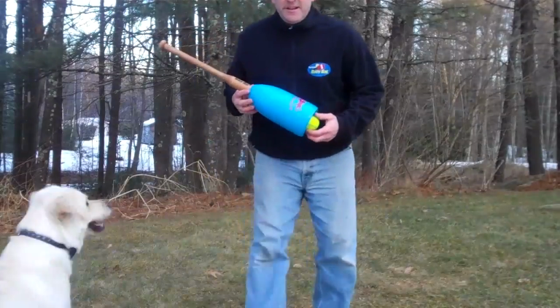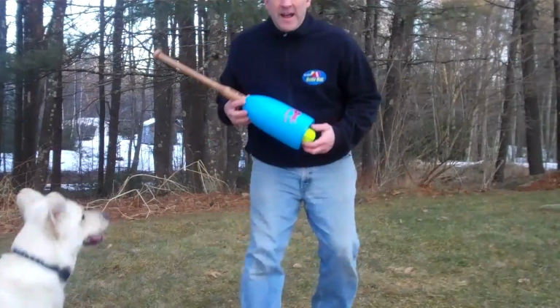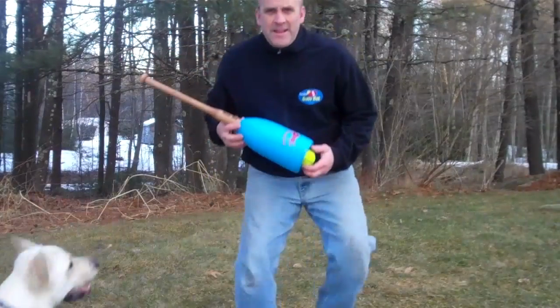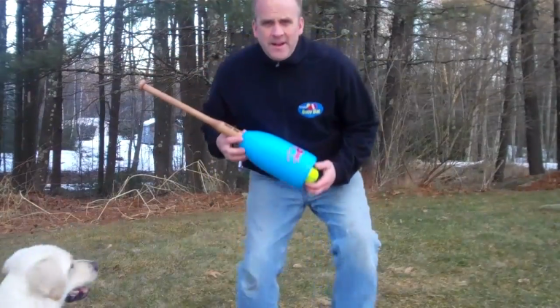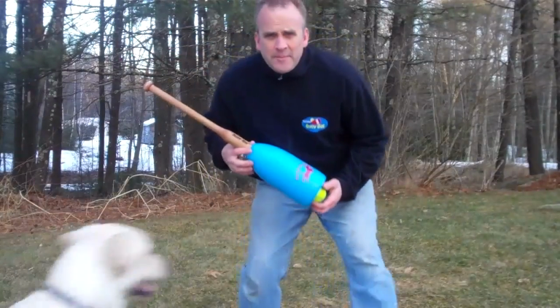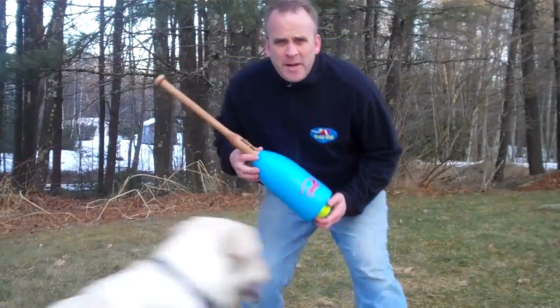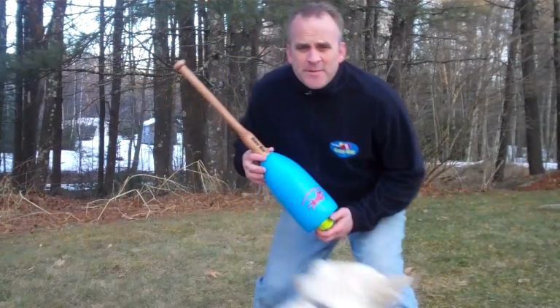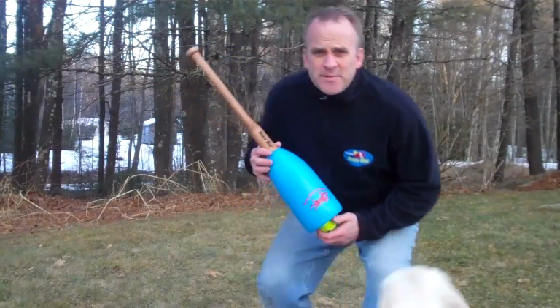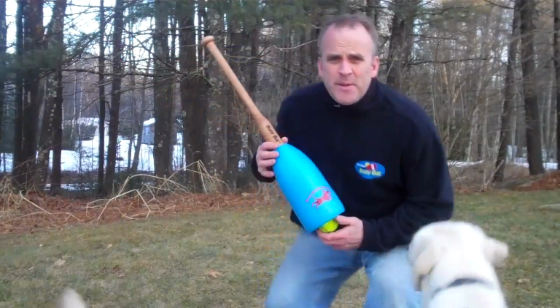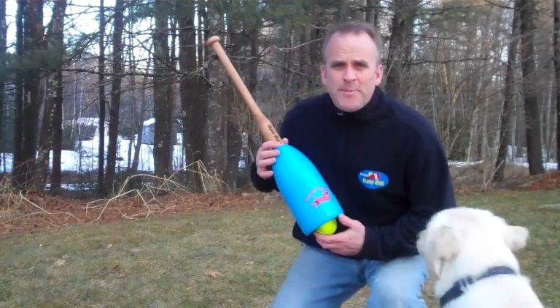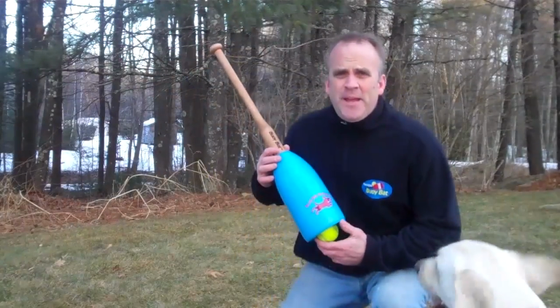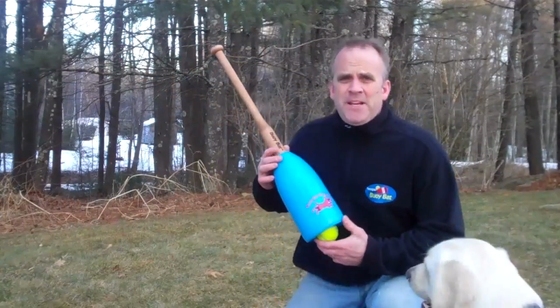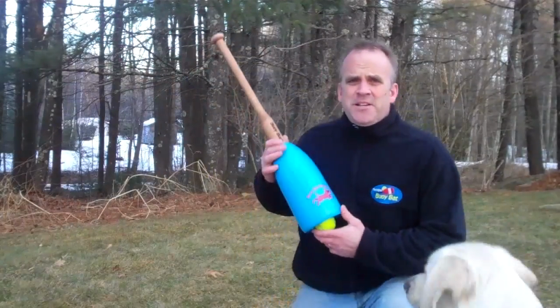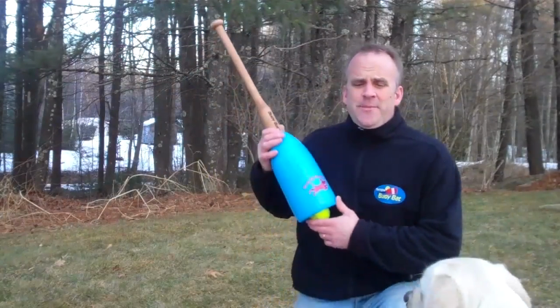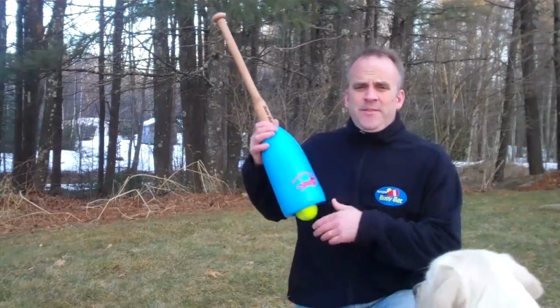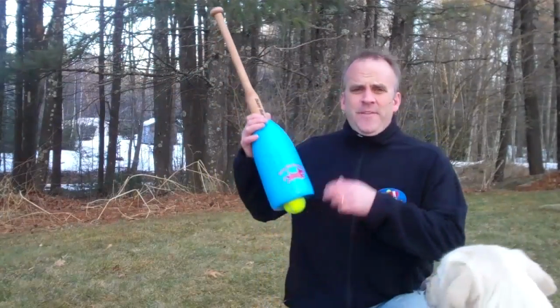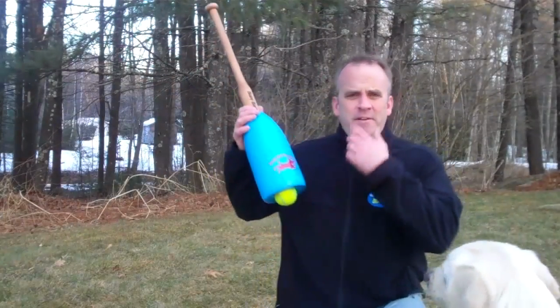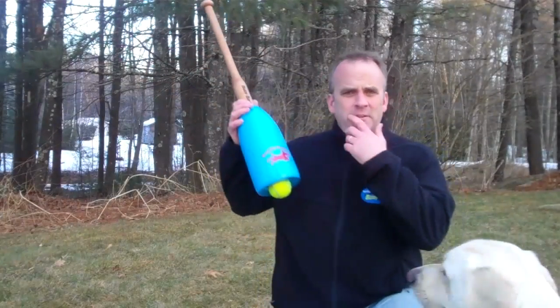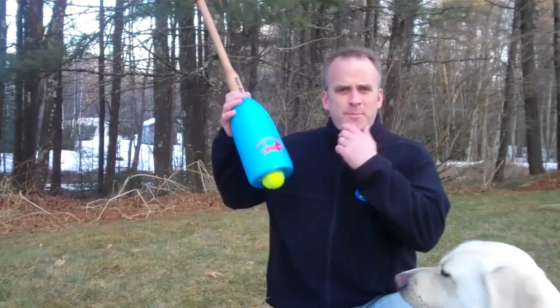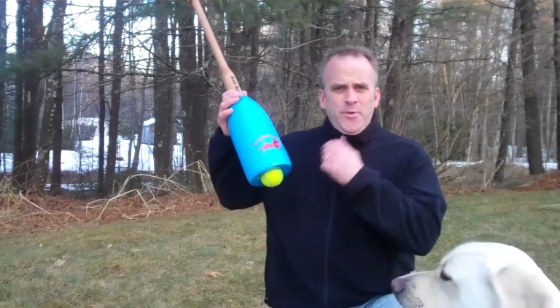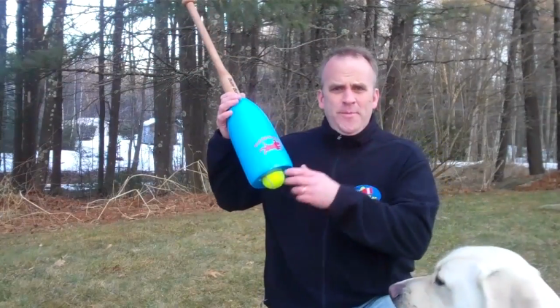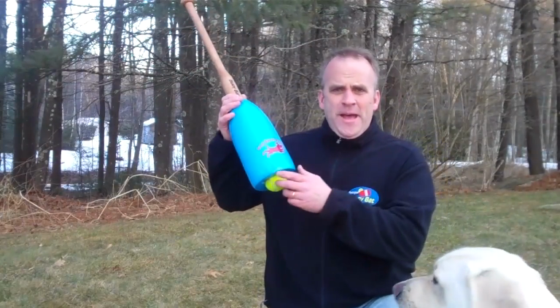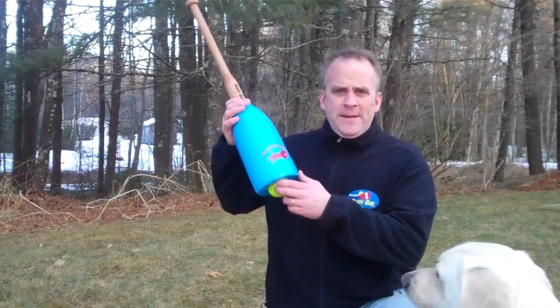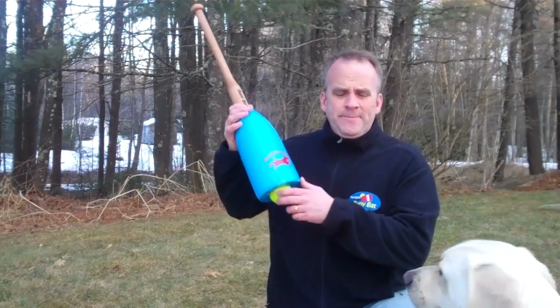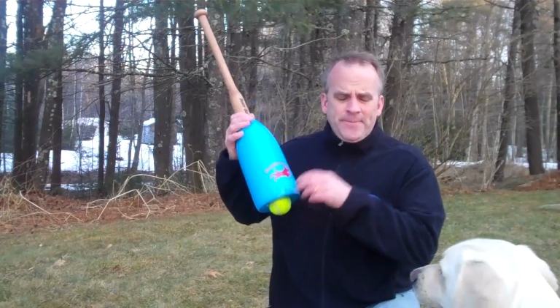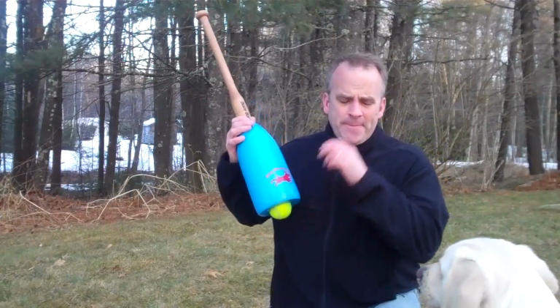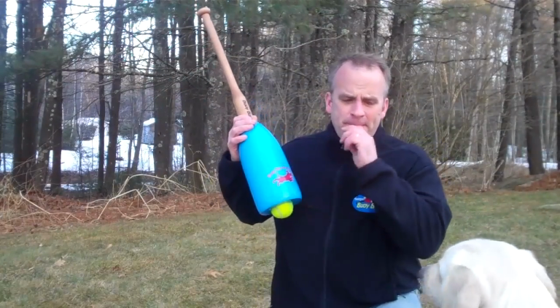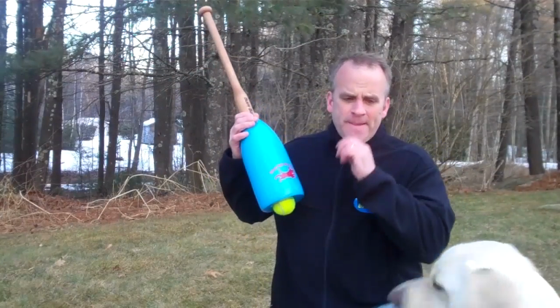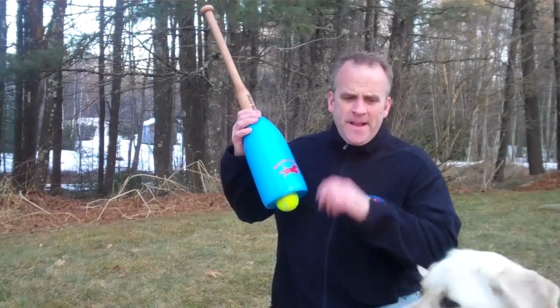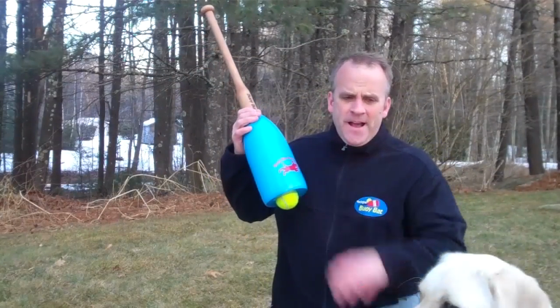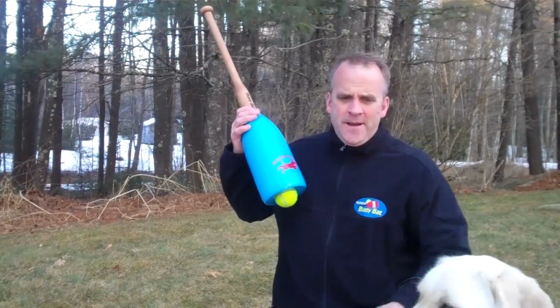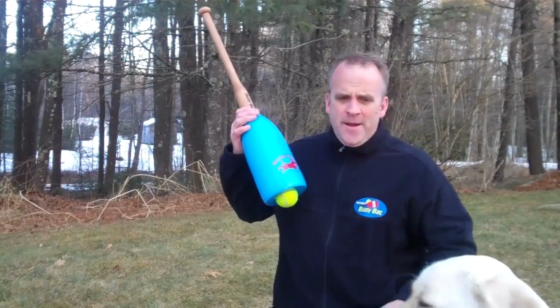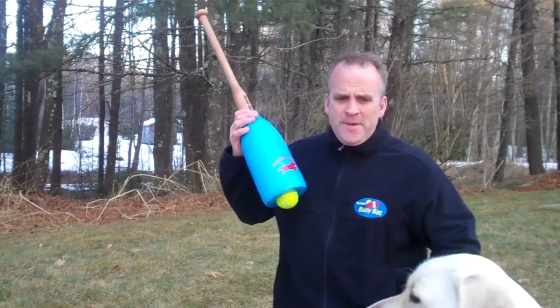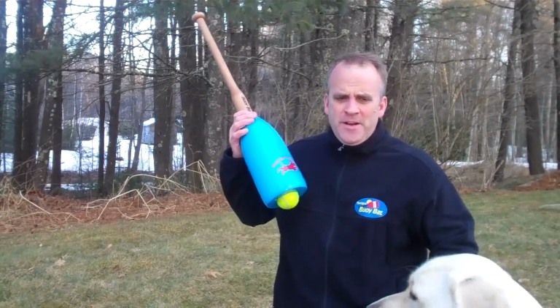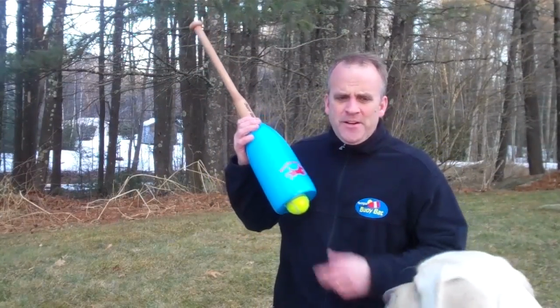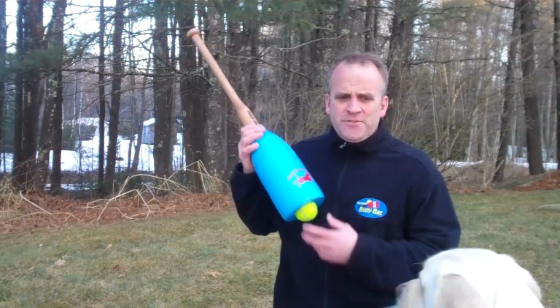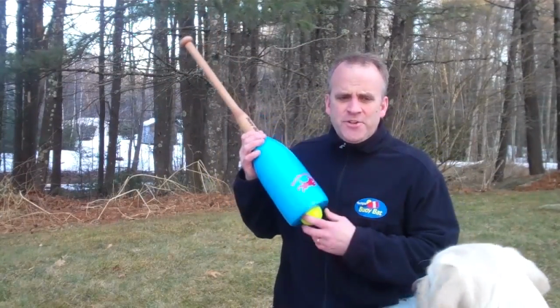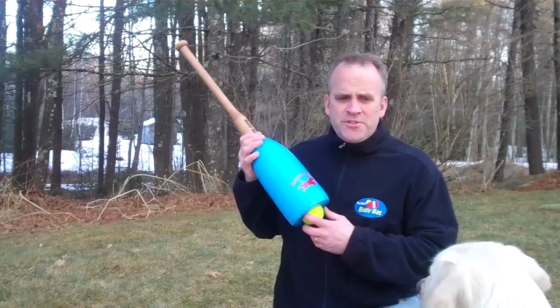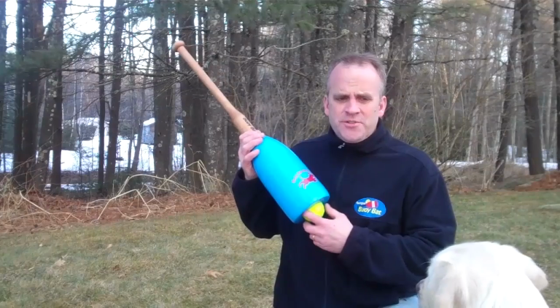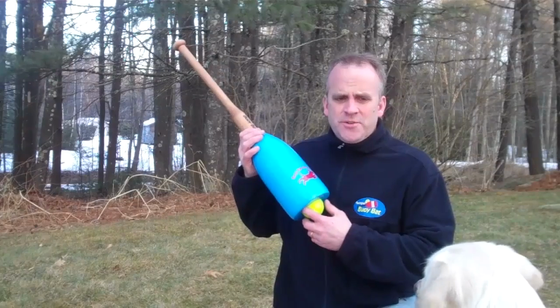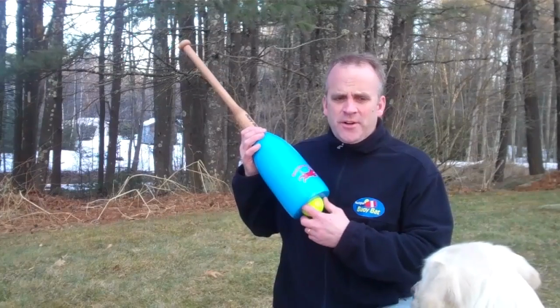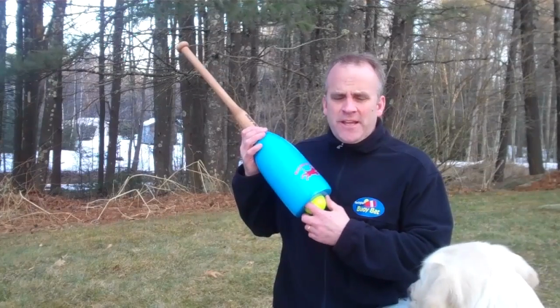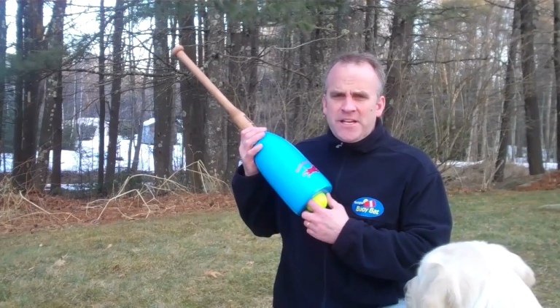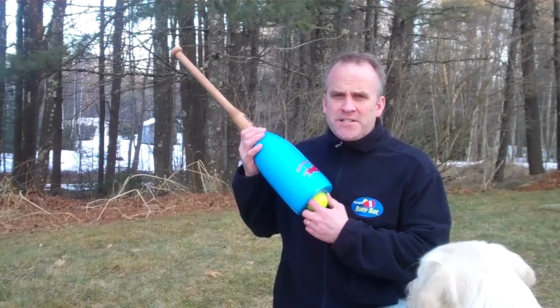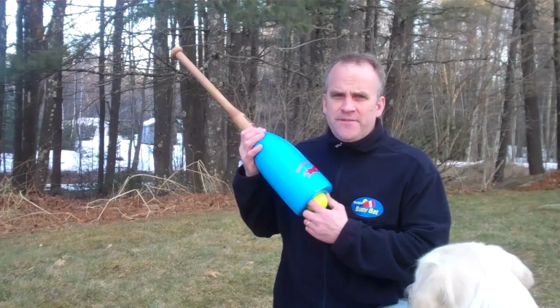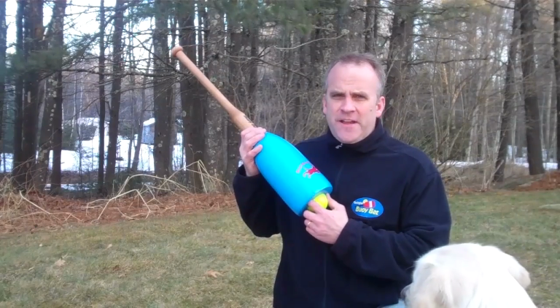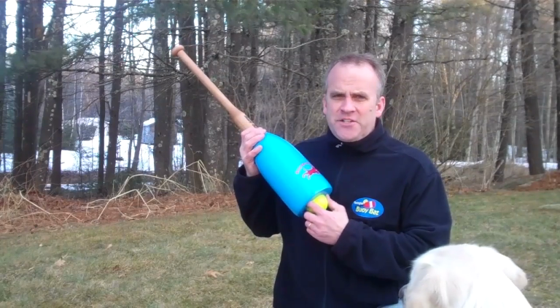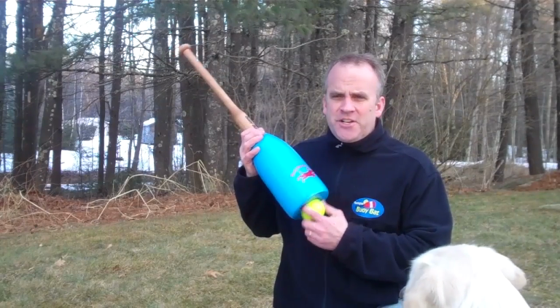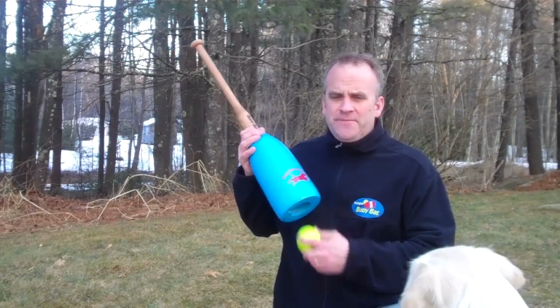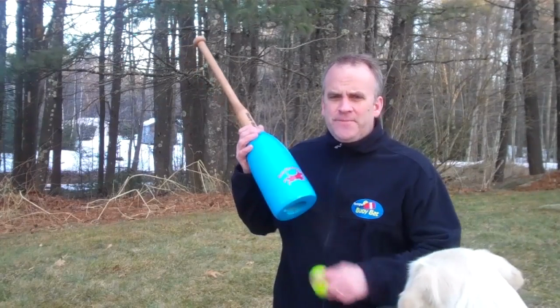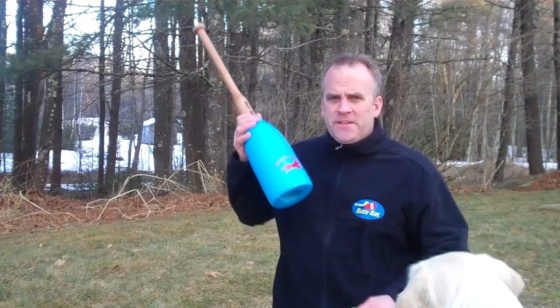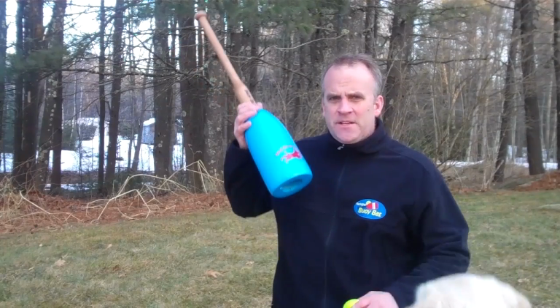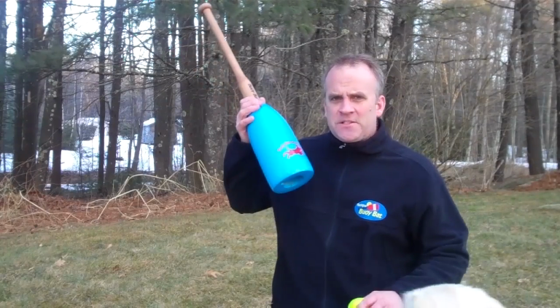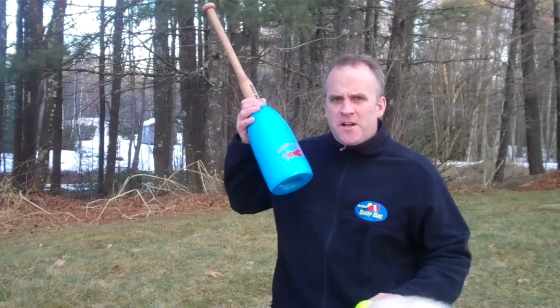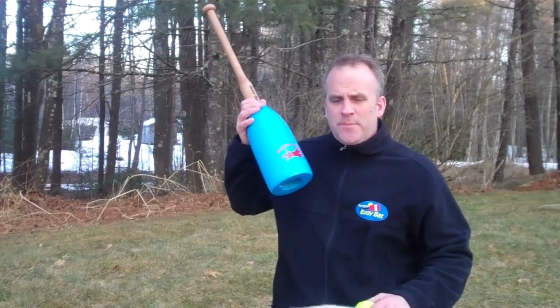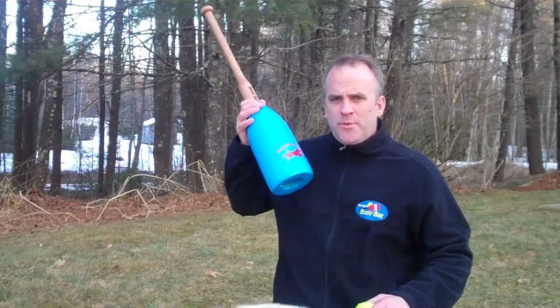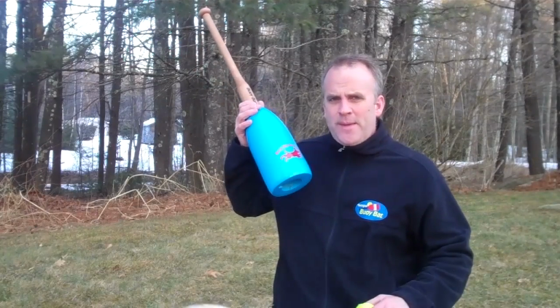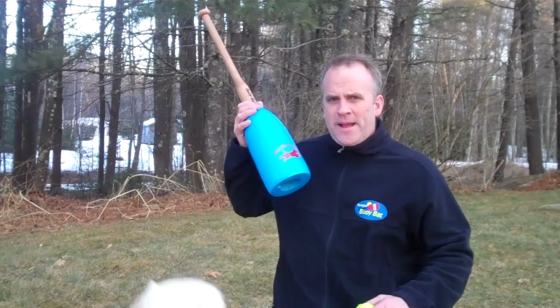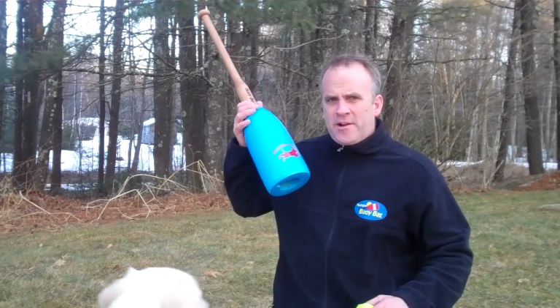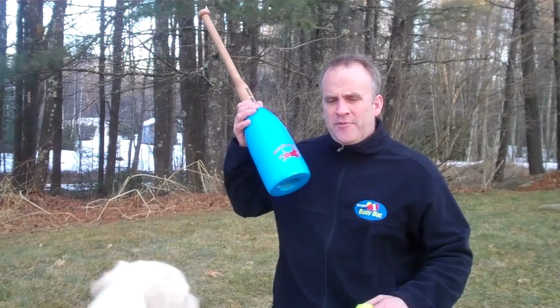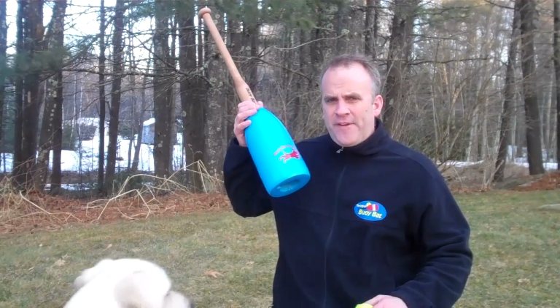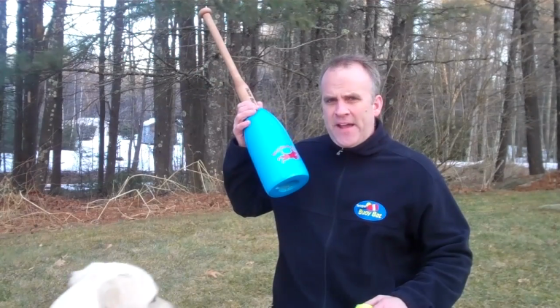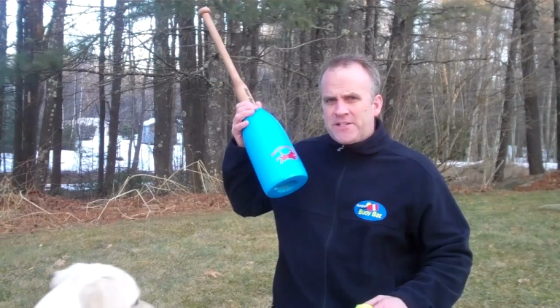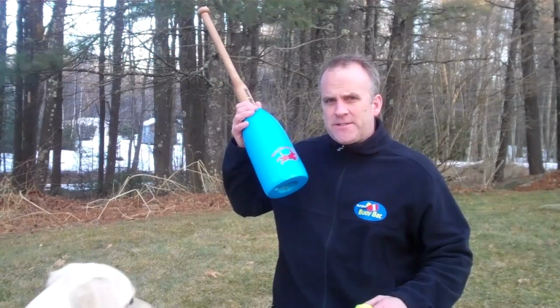Hi there, my name is Bill Page and I'm the inventor of the buoy bat. I'm here to introduce you to our latest invention — it's called buoy bat go fetch.